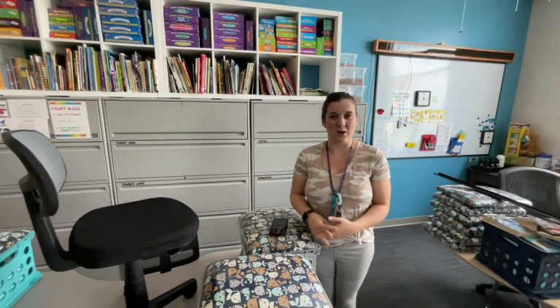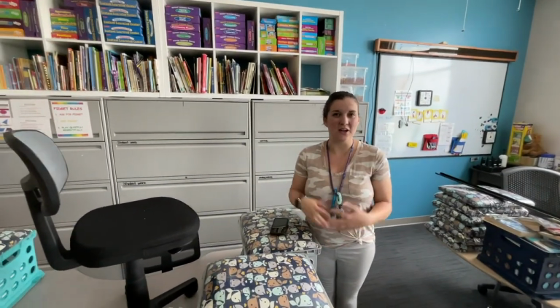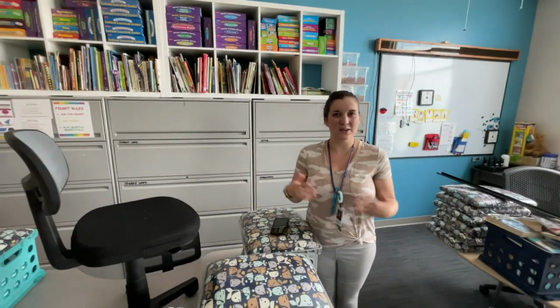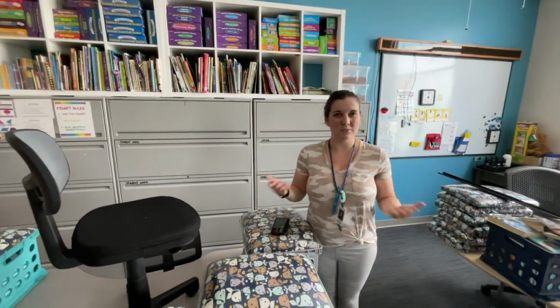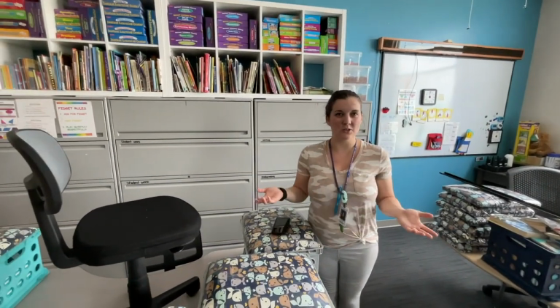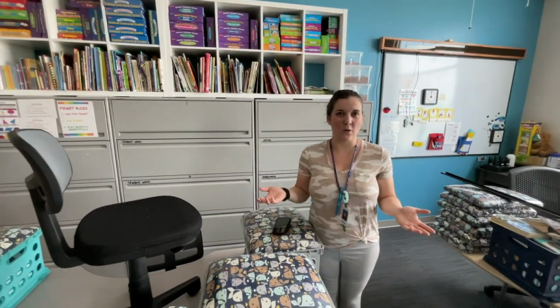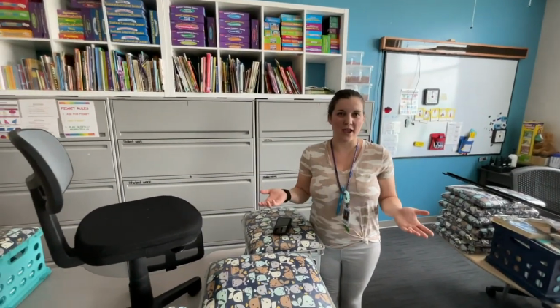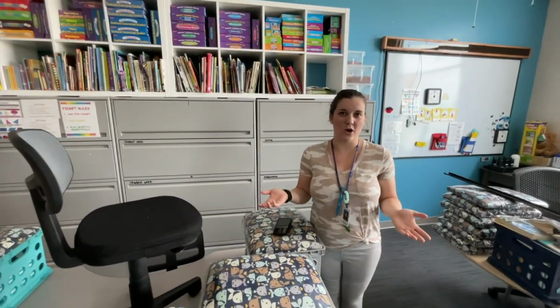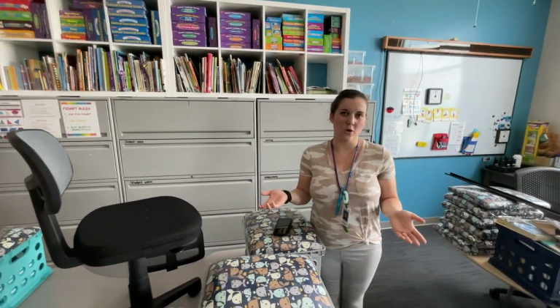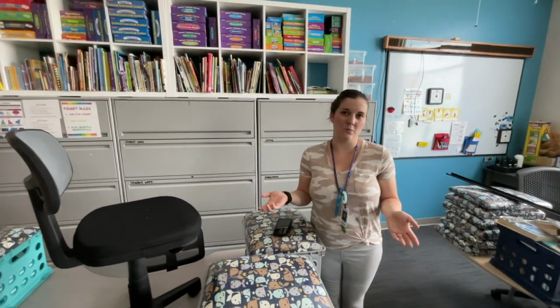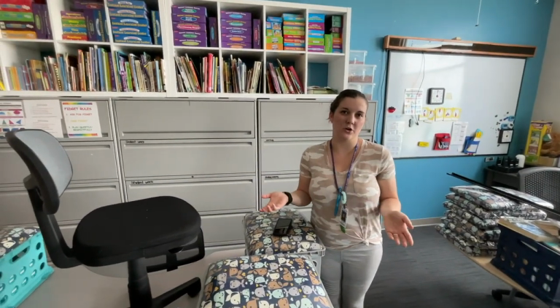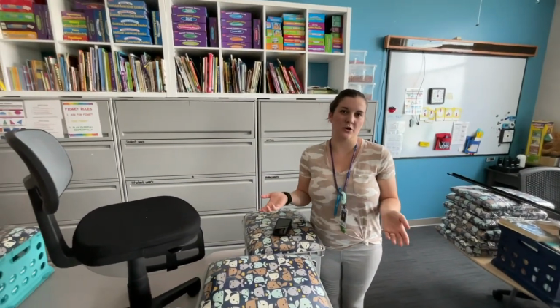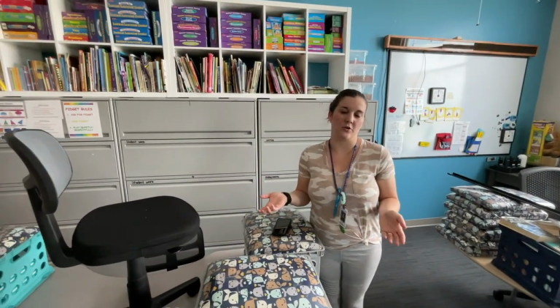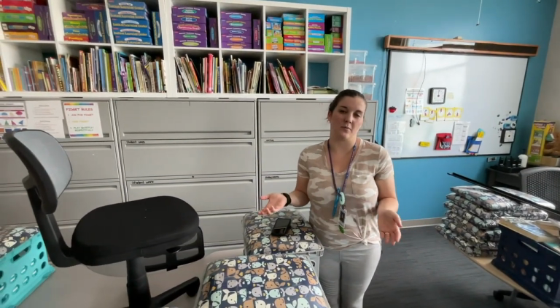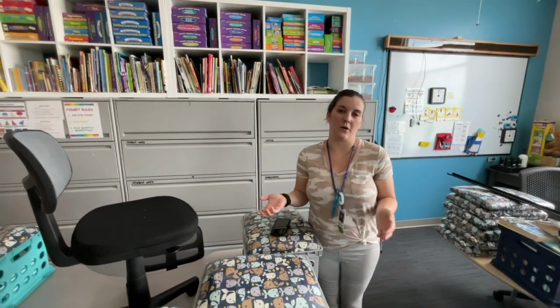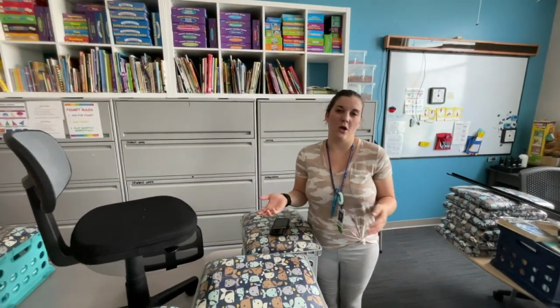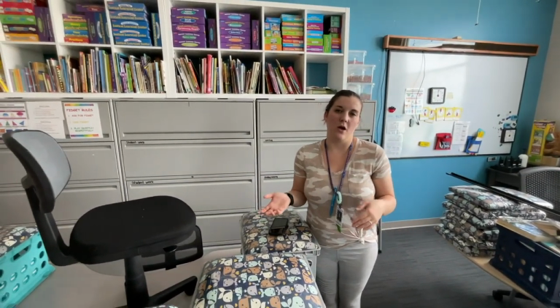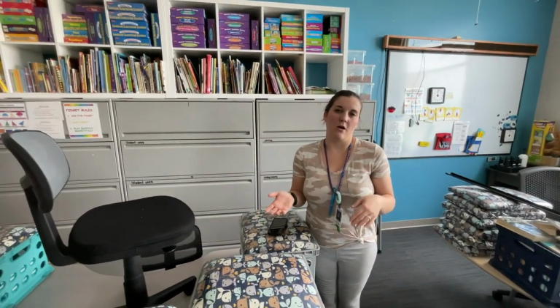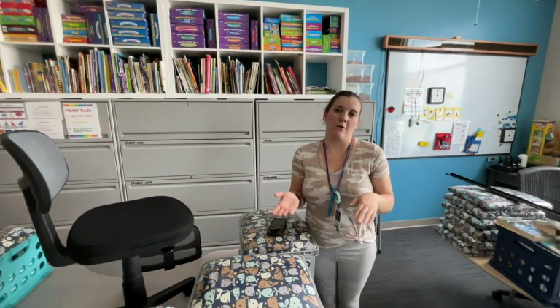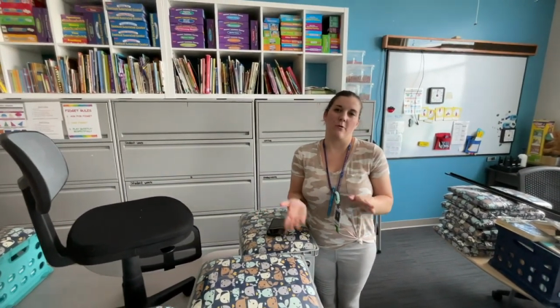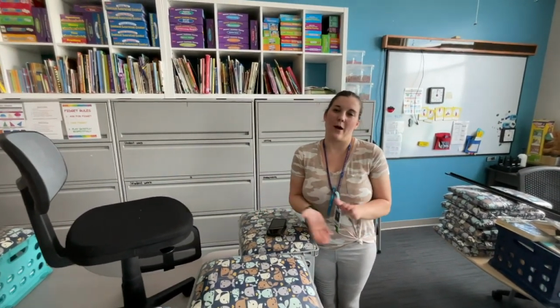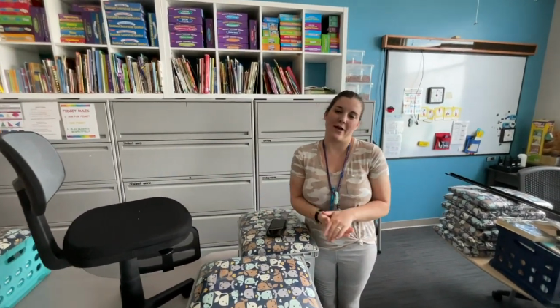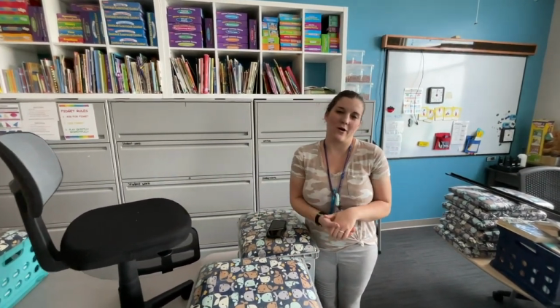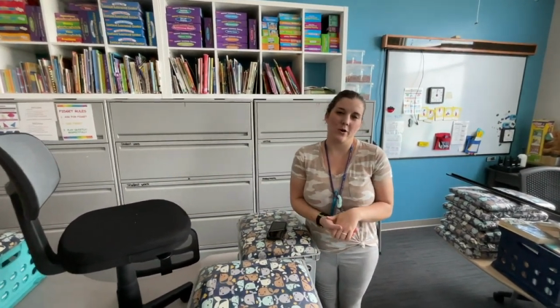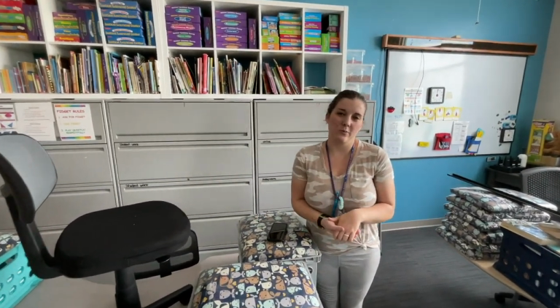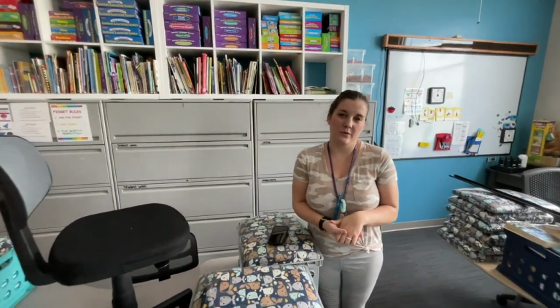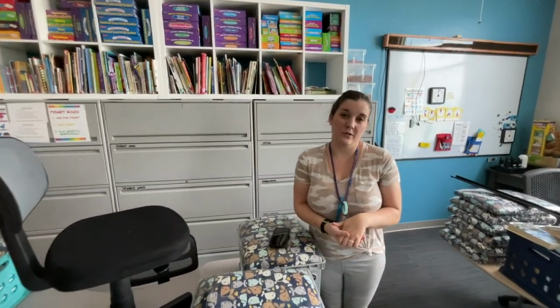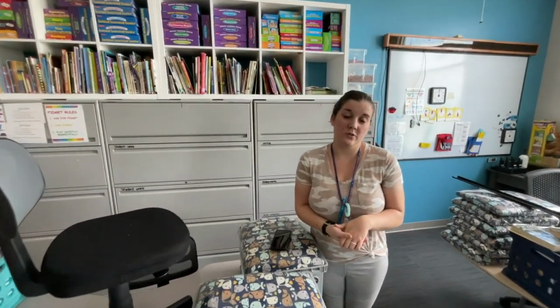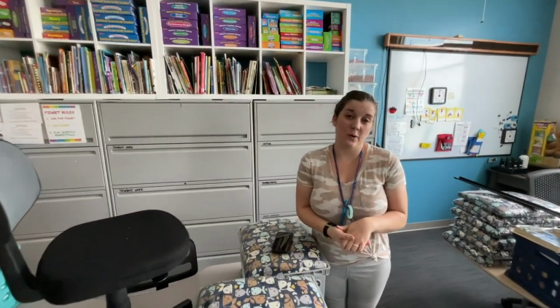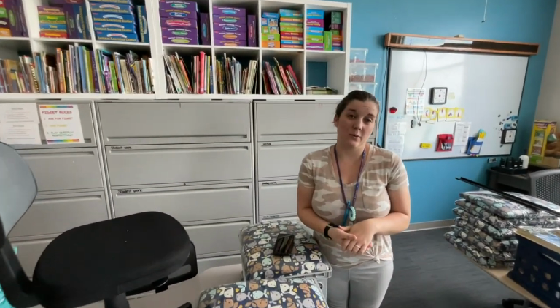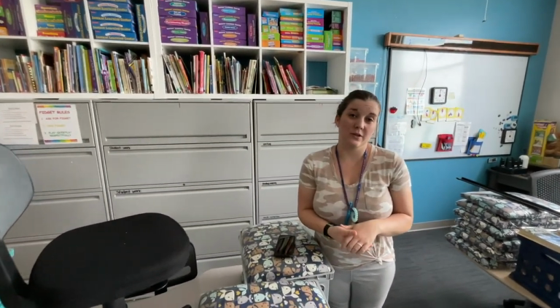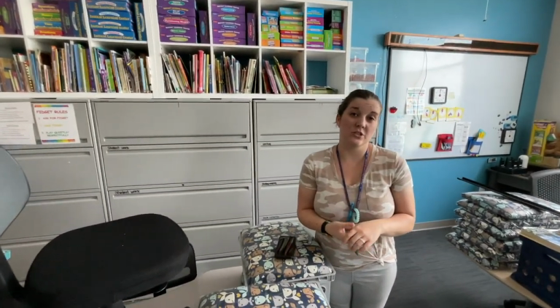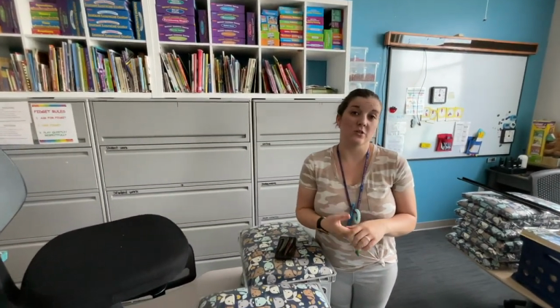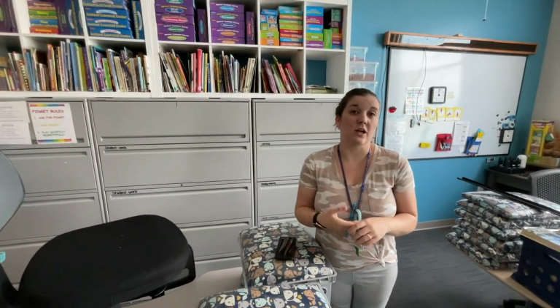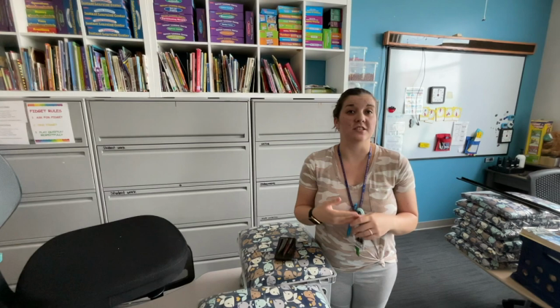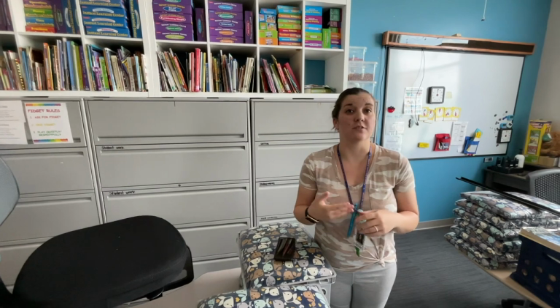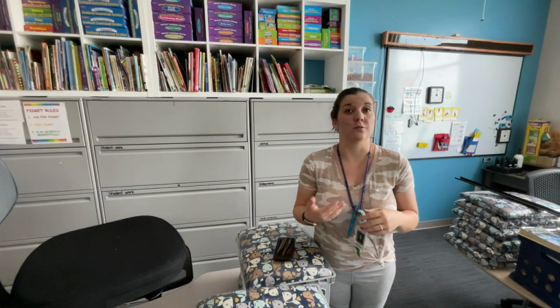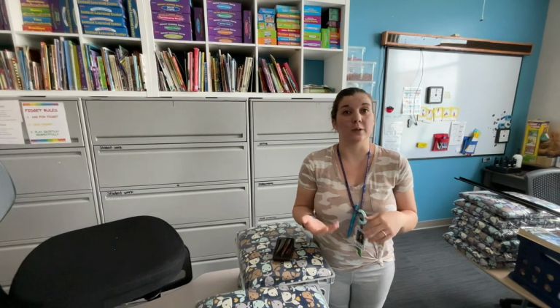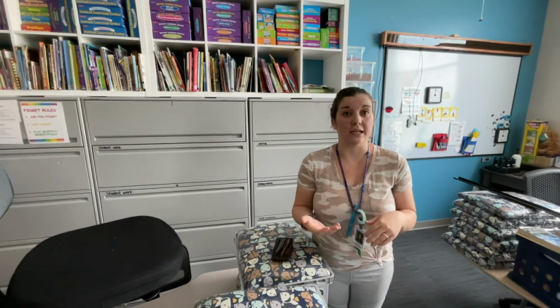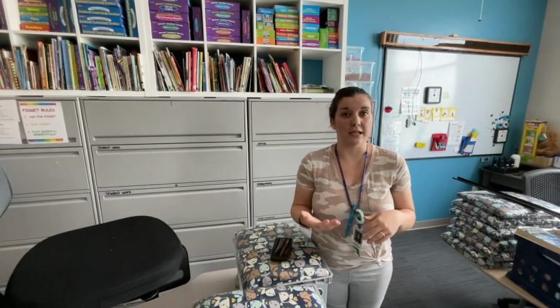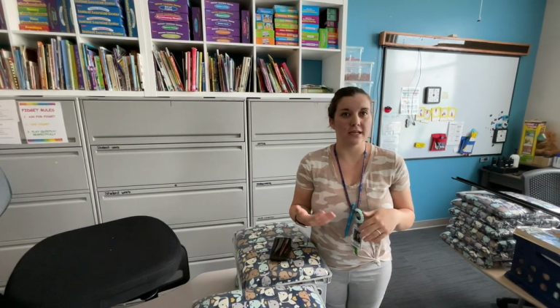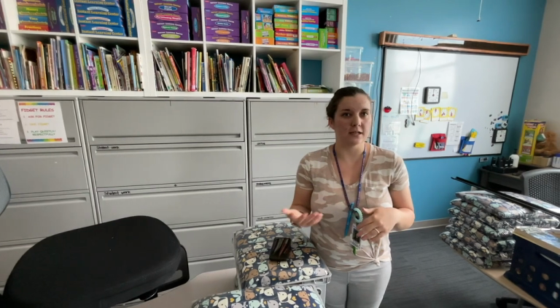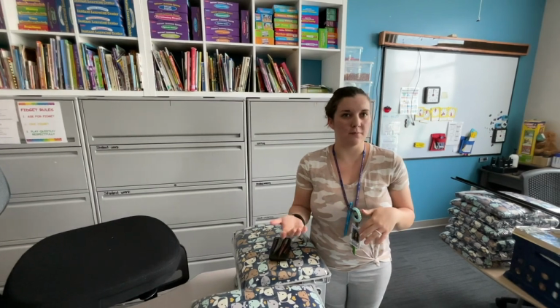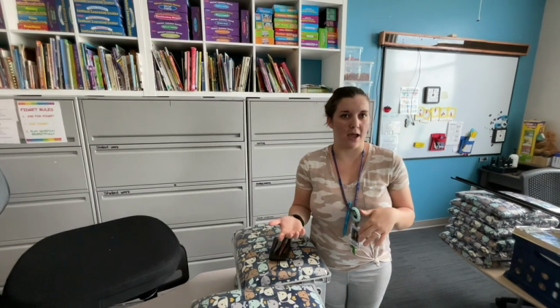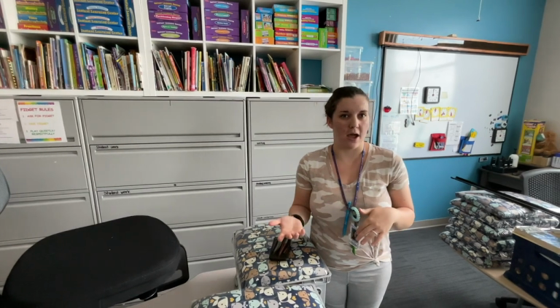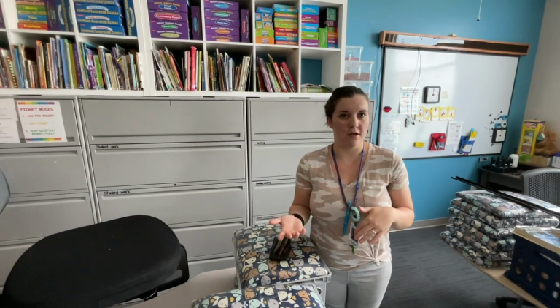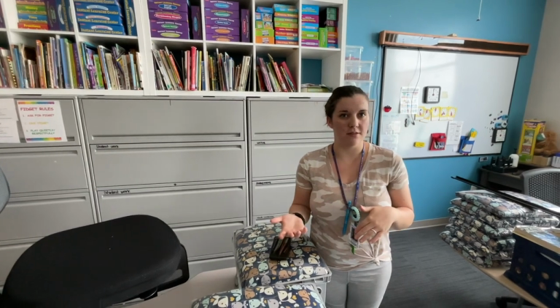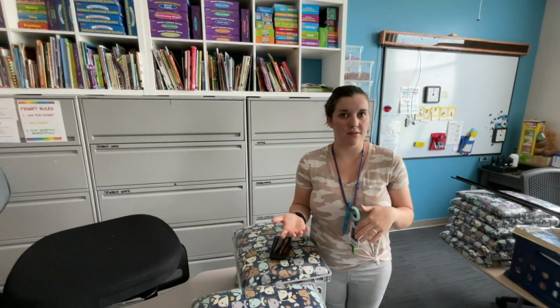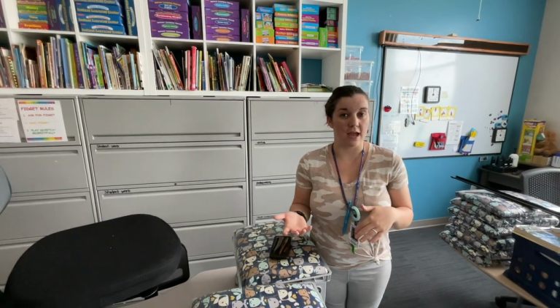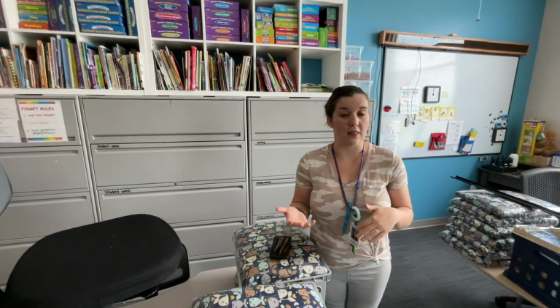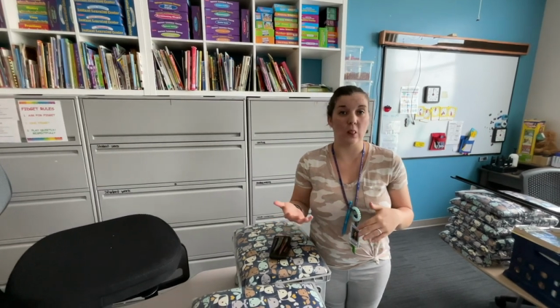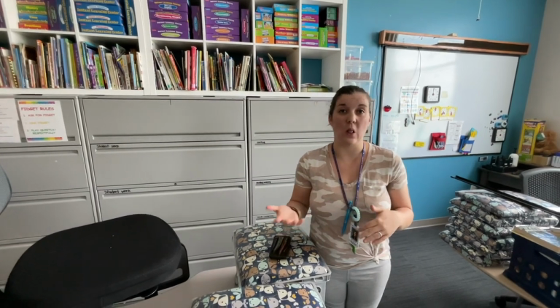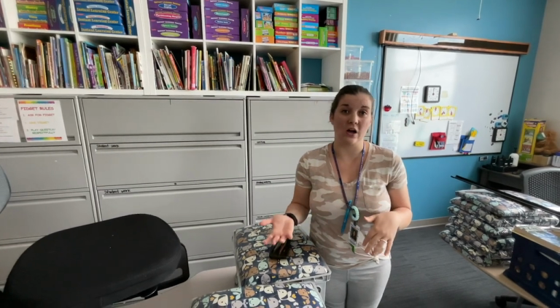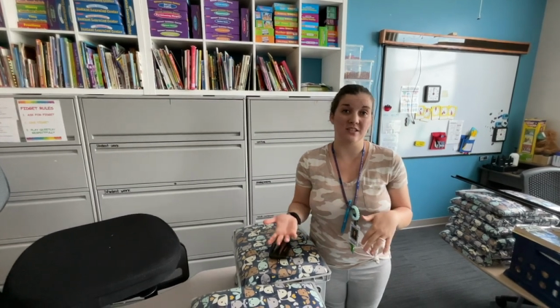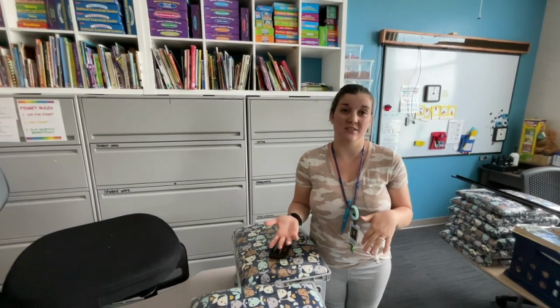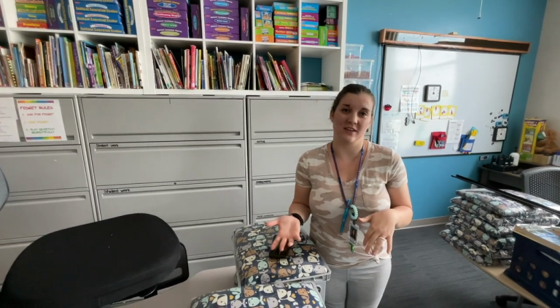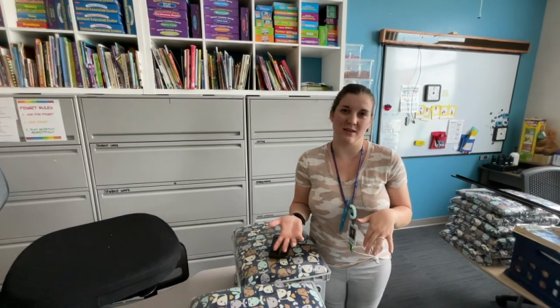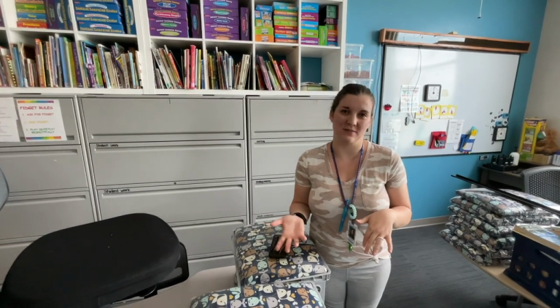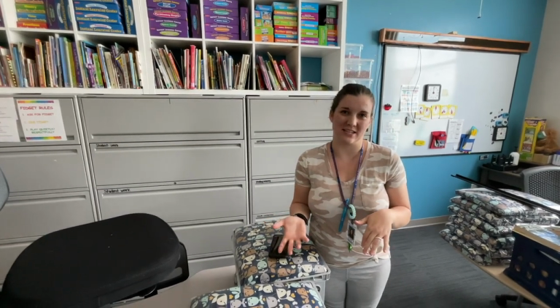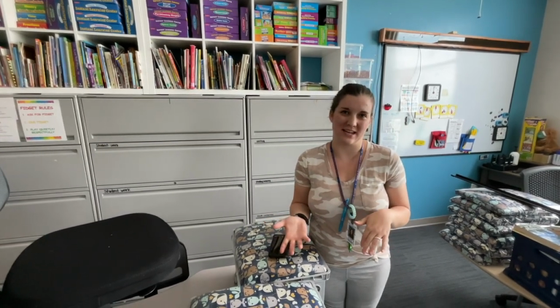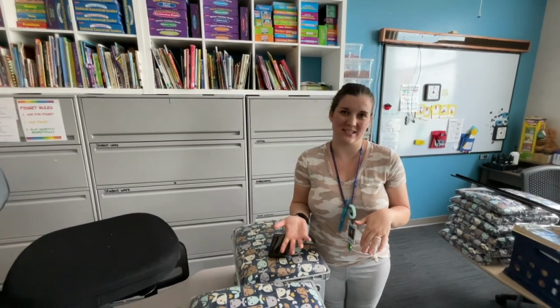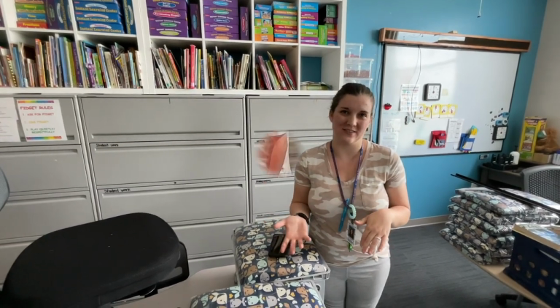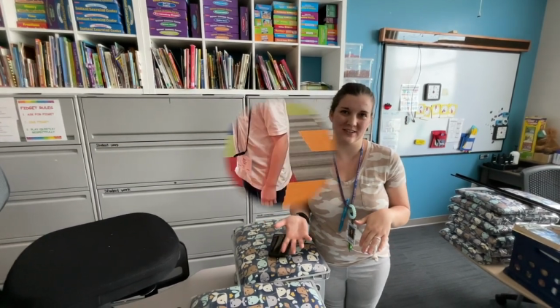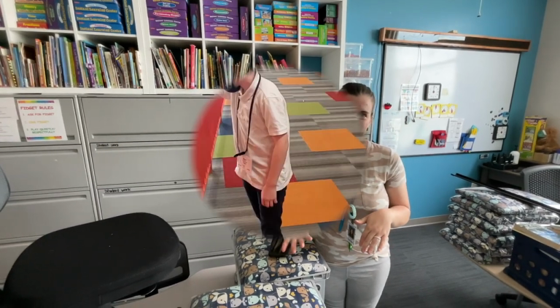Welcome to Quiet Homeroom. Quiet Homeroom is where we do lots of reading and math and lots of games and activities.